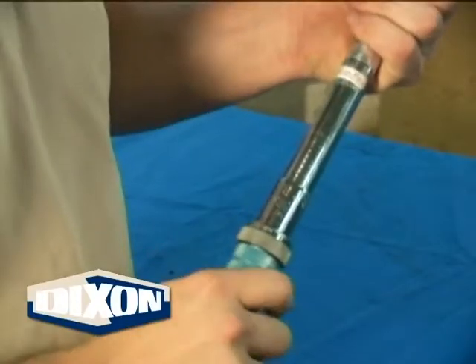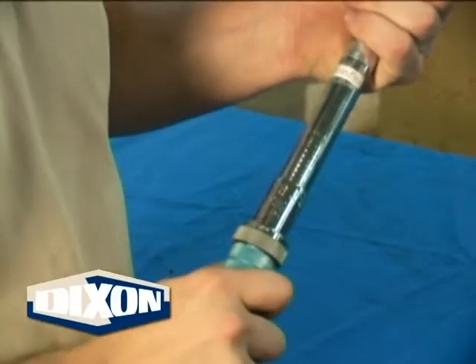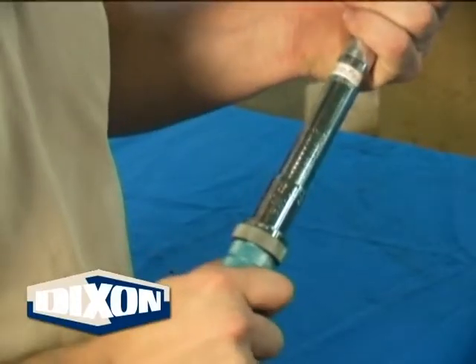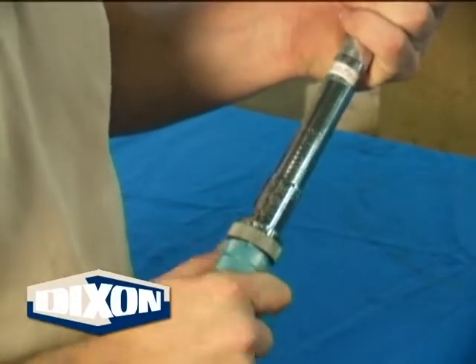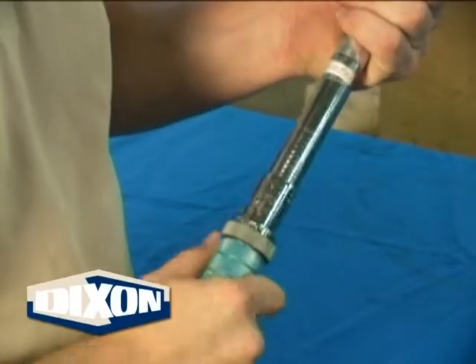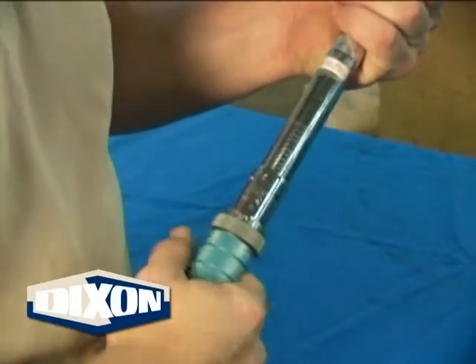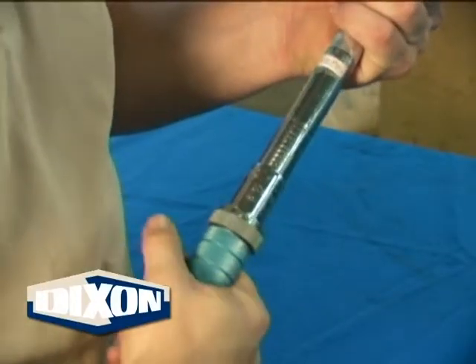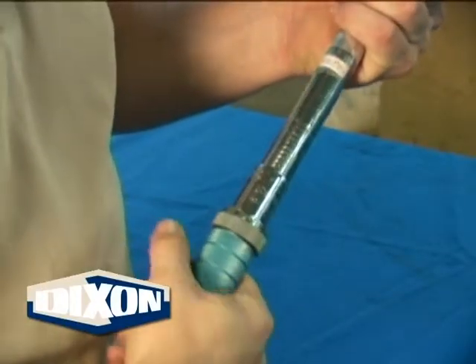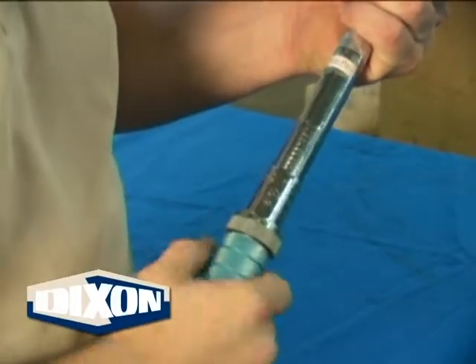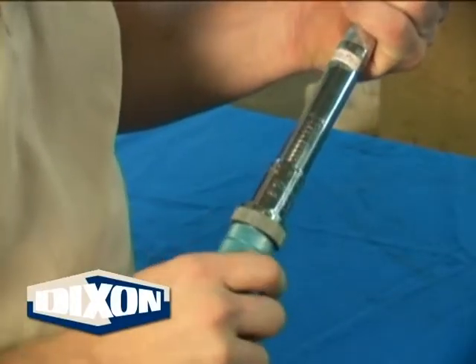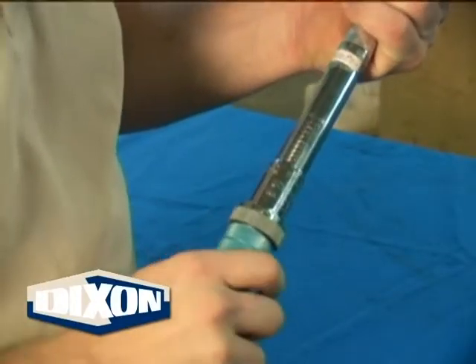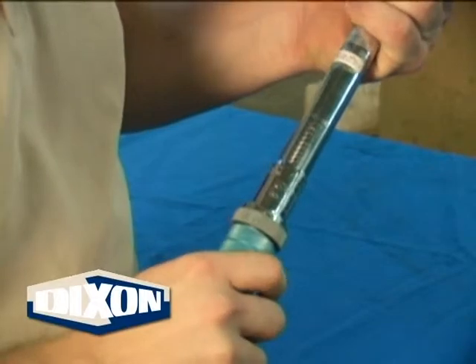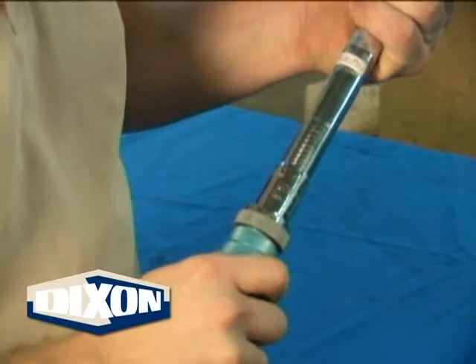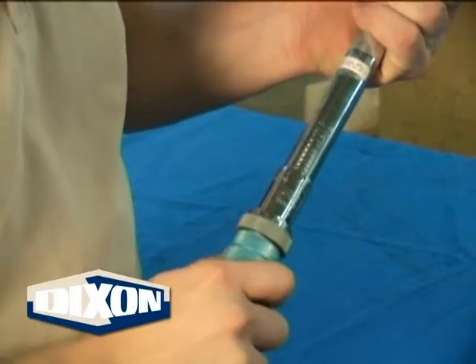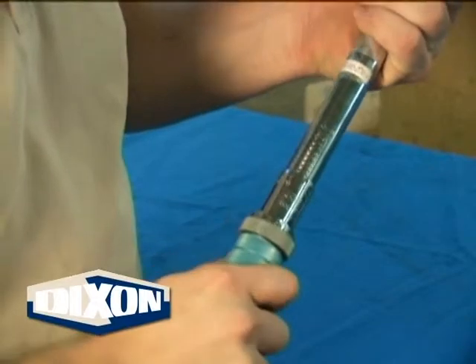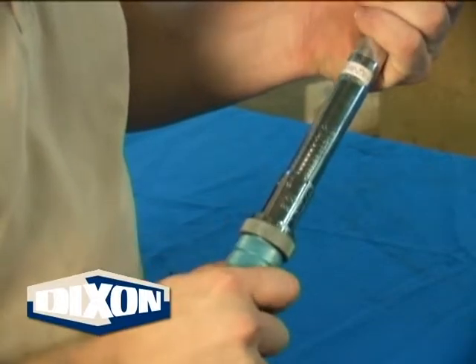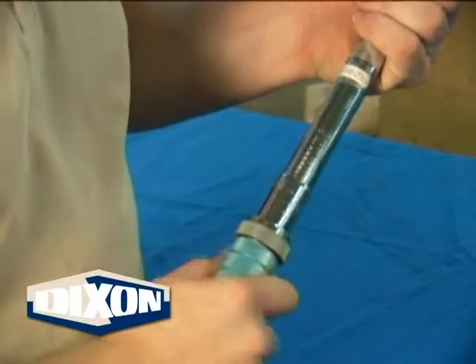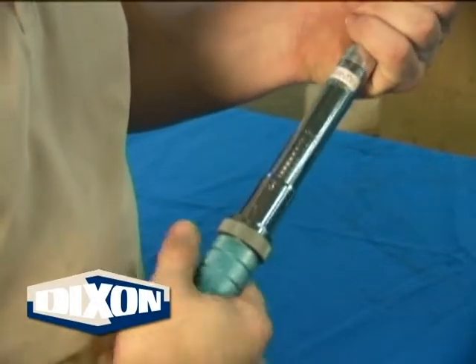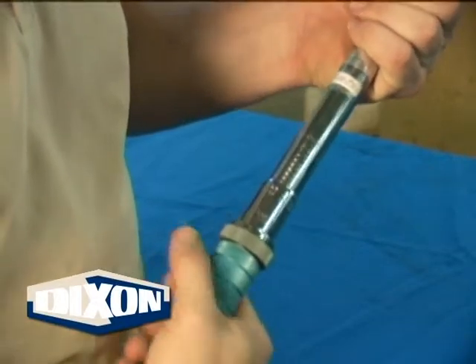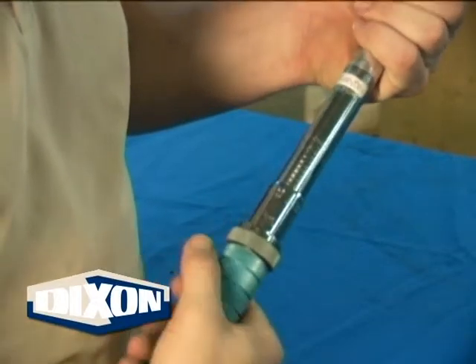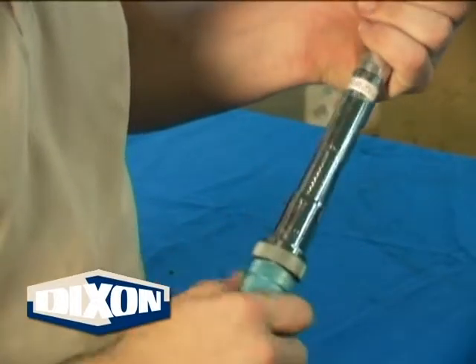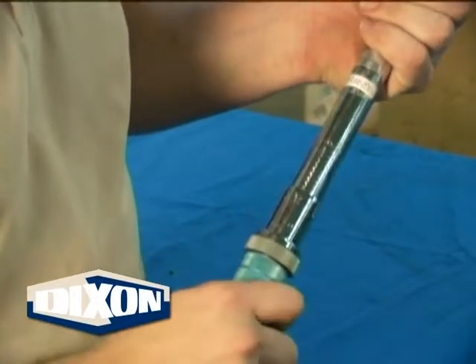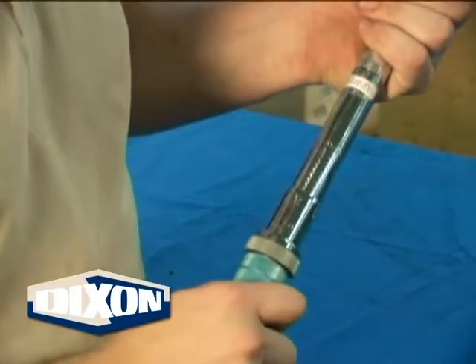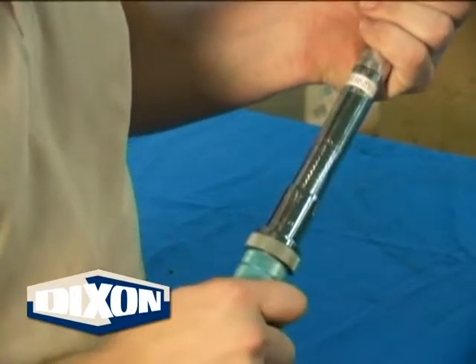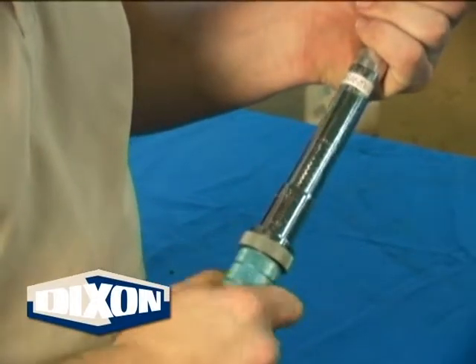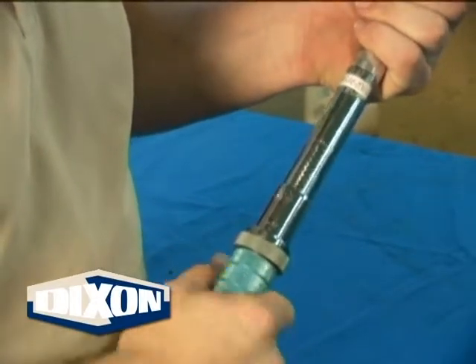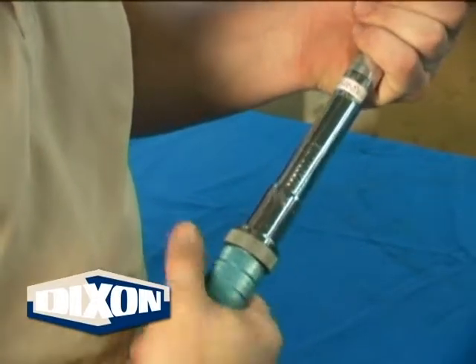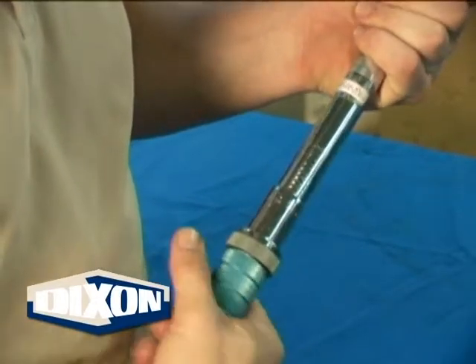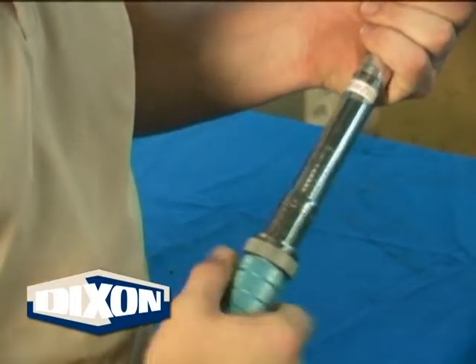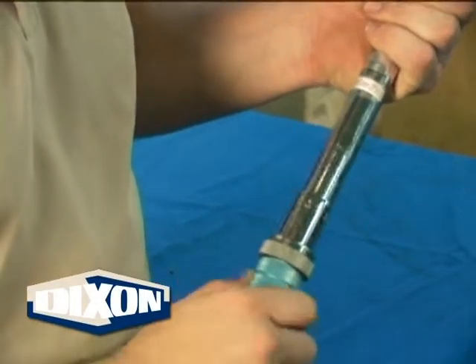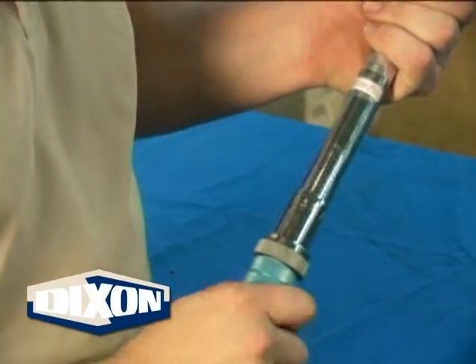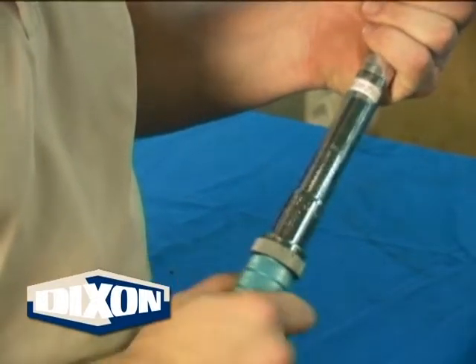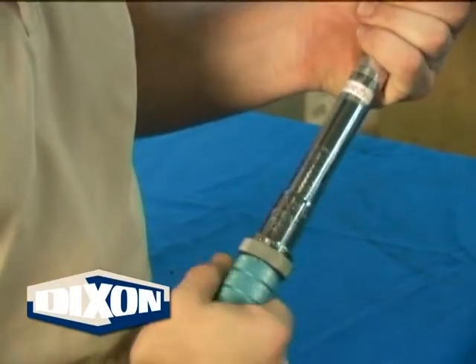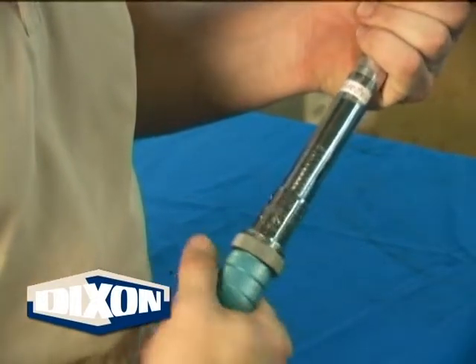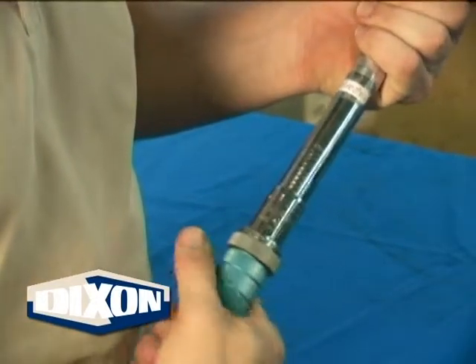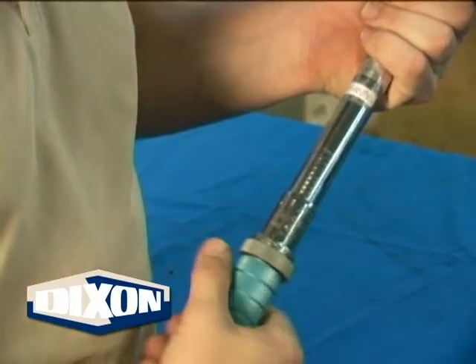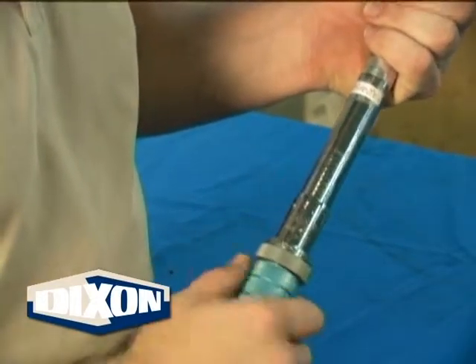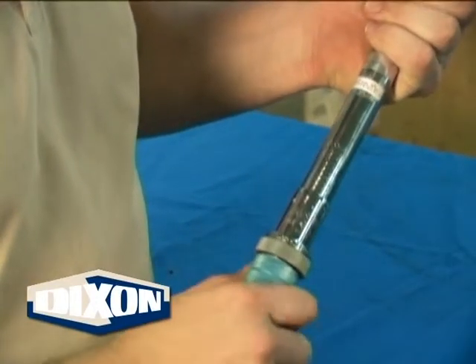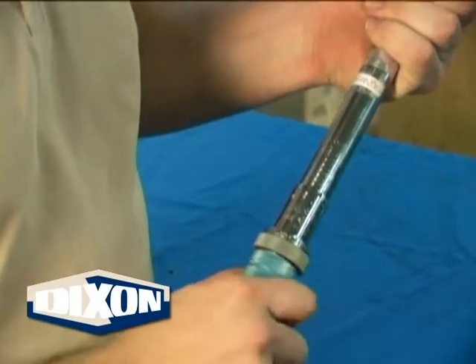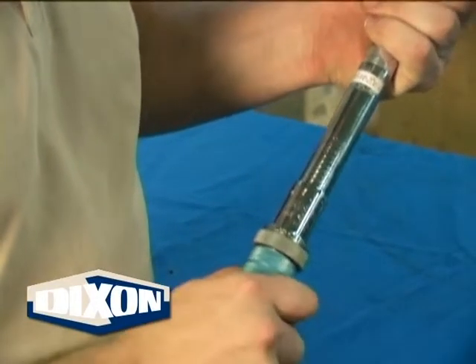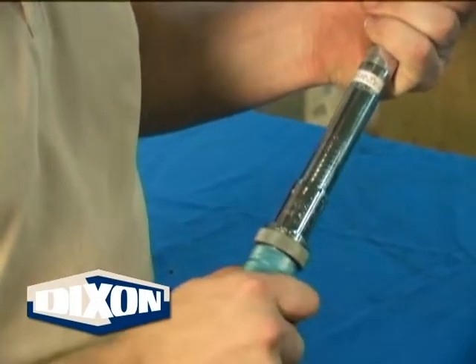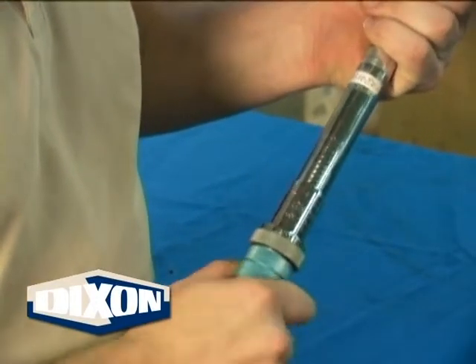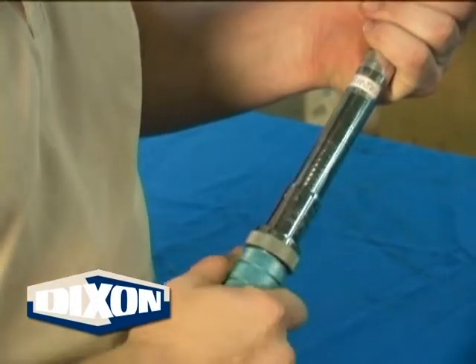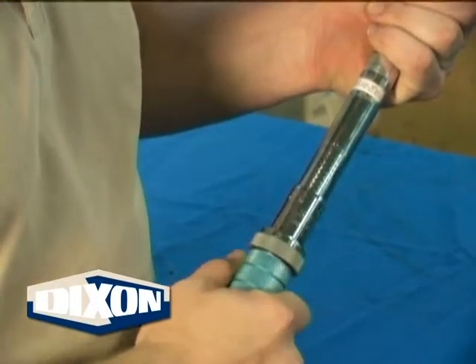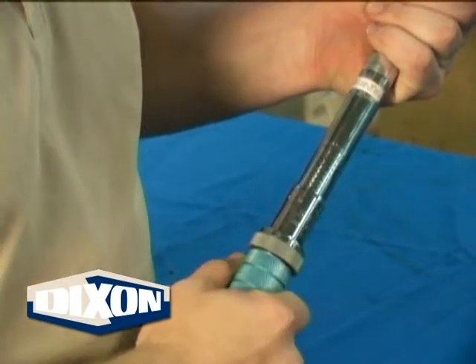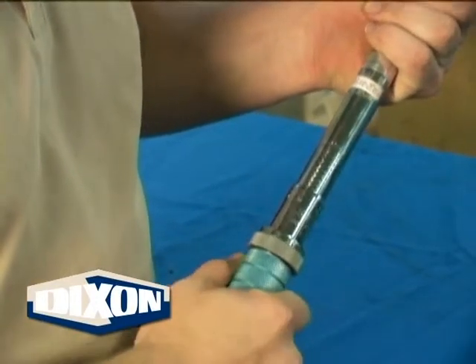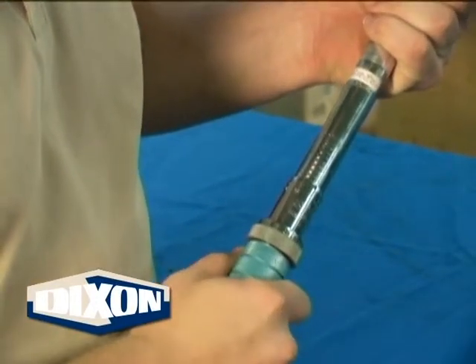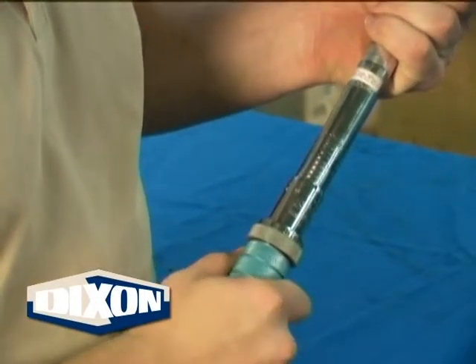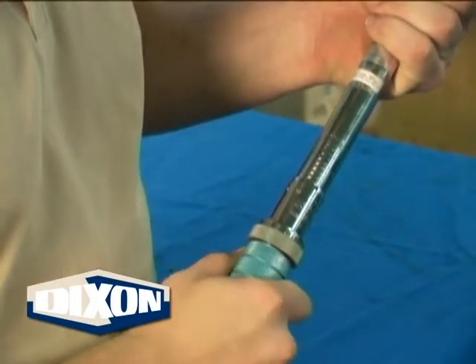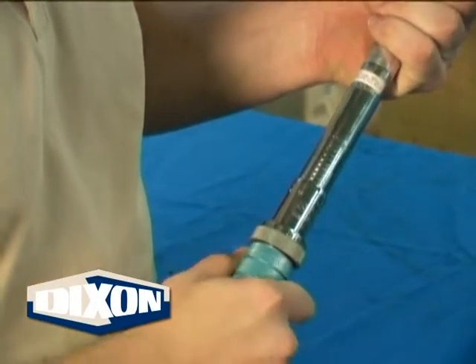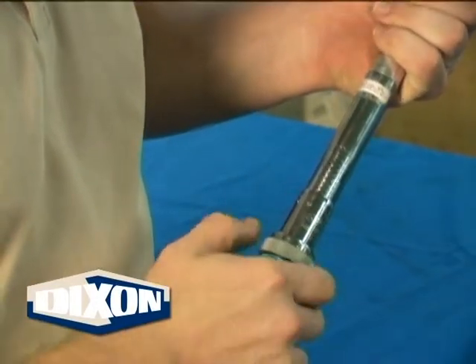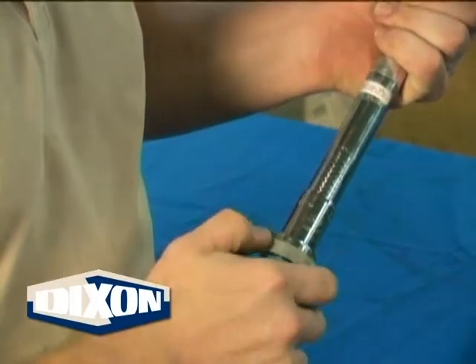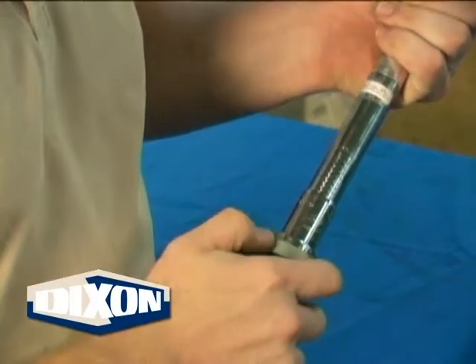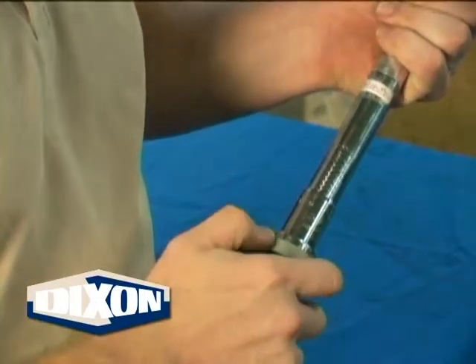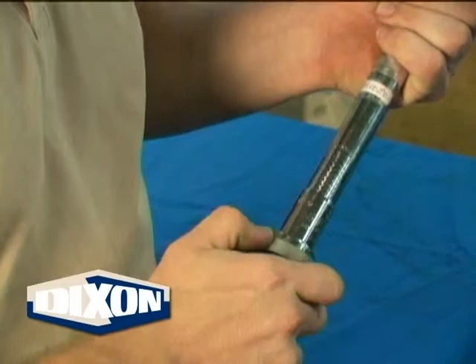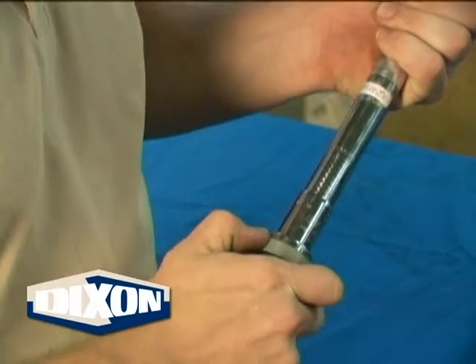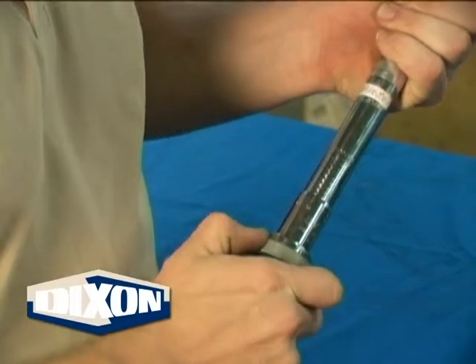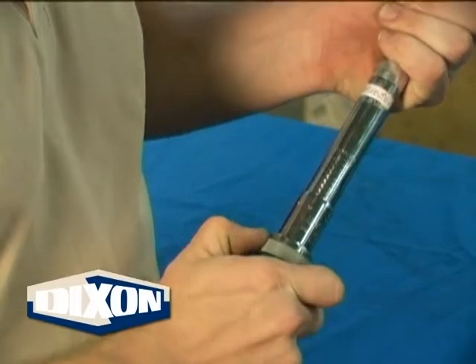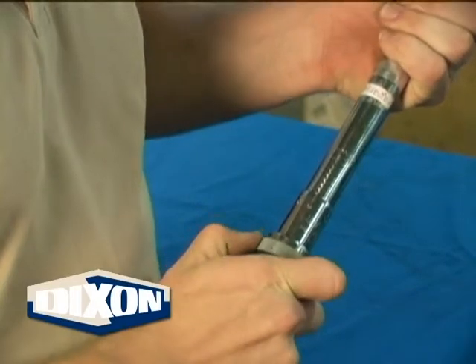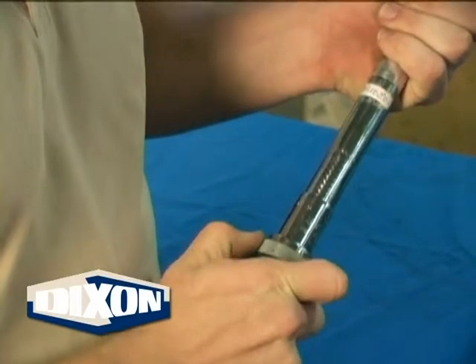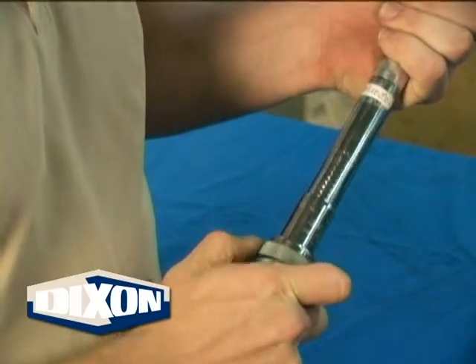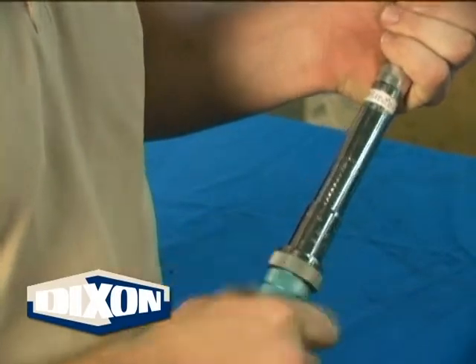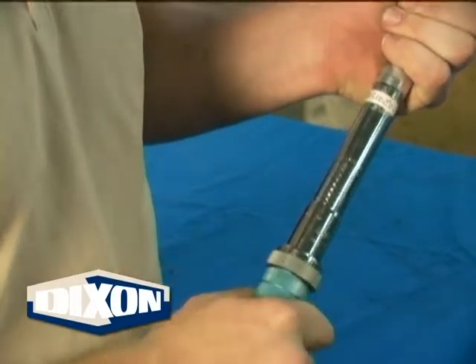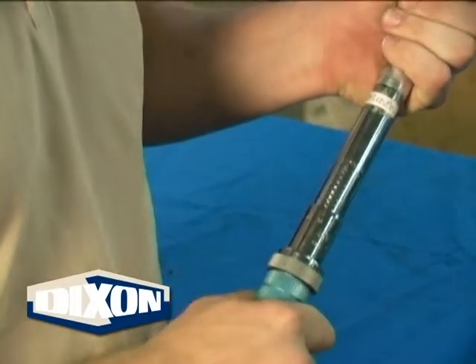Lubricating the bolts will adversely affect clamp performance. Set the torque wrench to the recommended torque value for the clamp being installed. These values can be found in the current Dixon catalog.